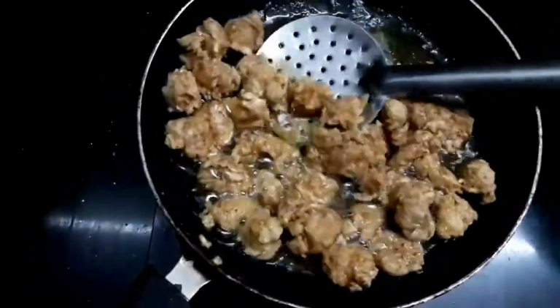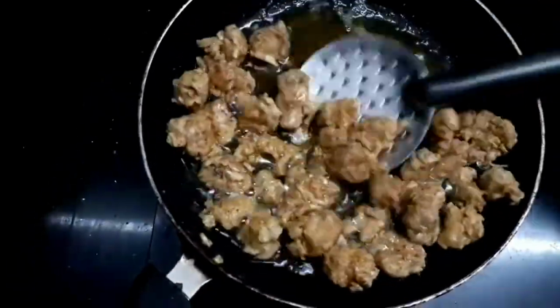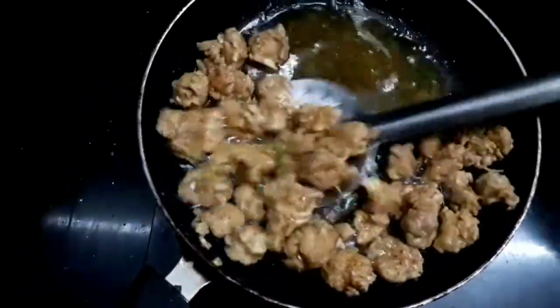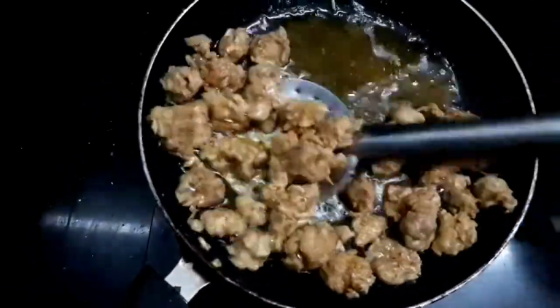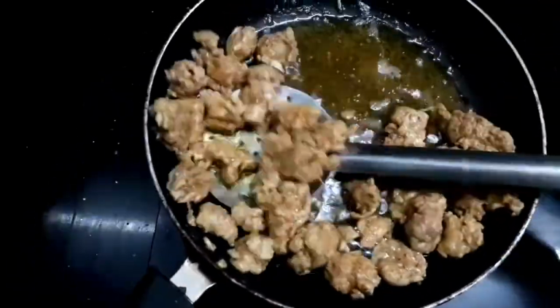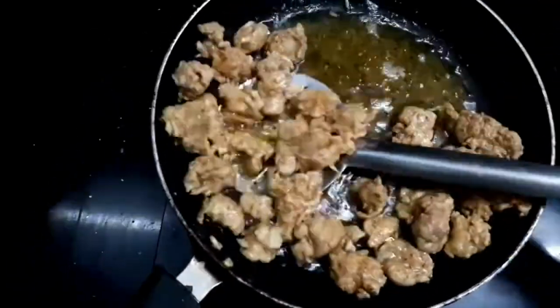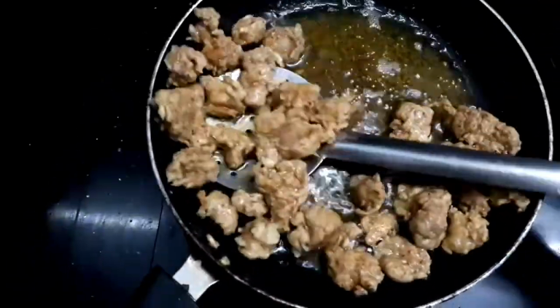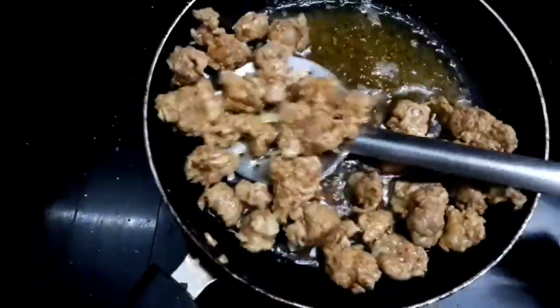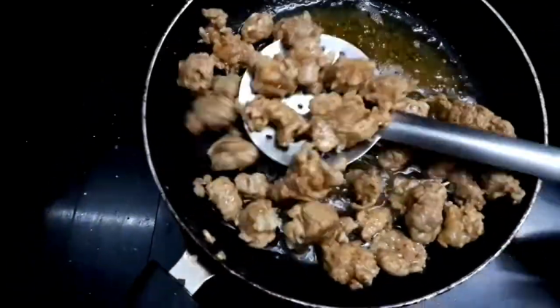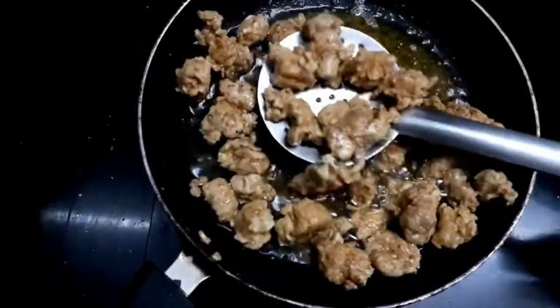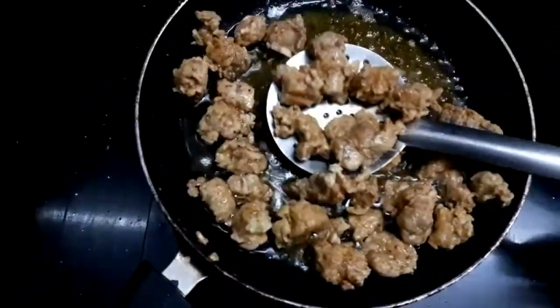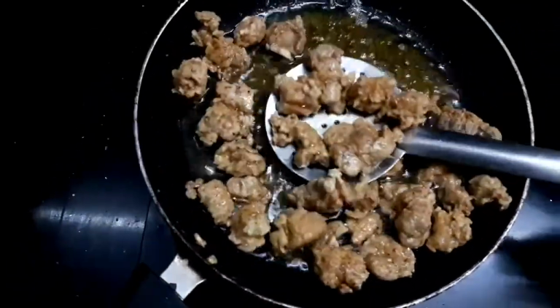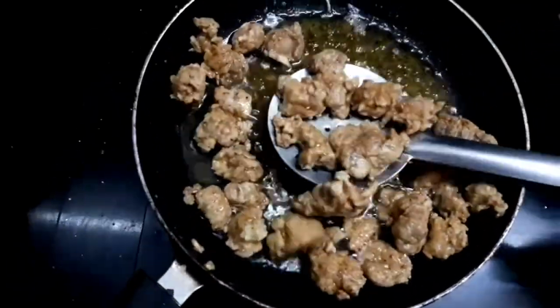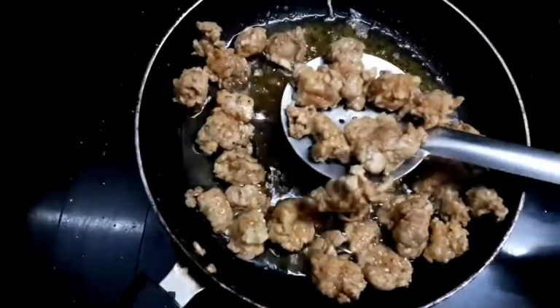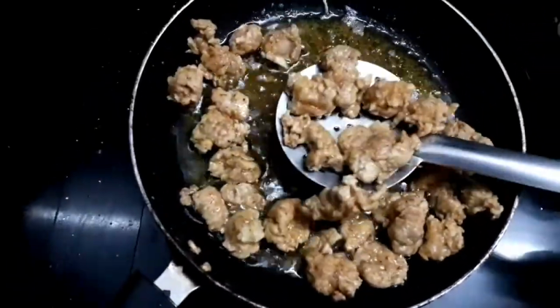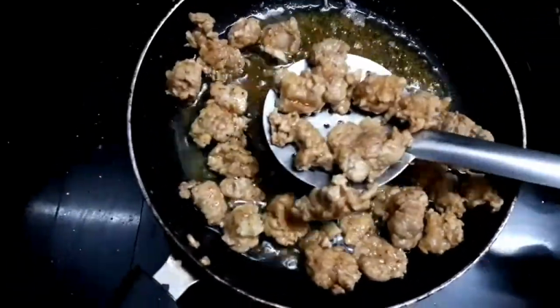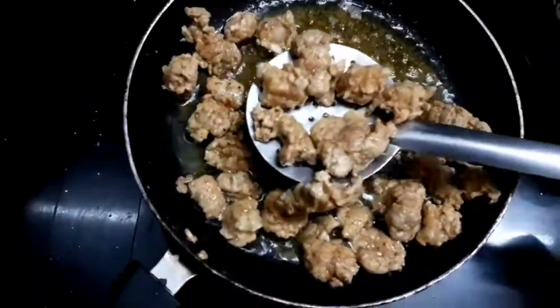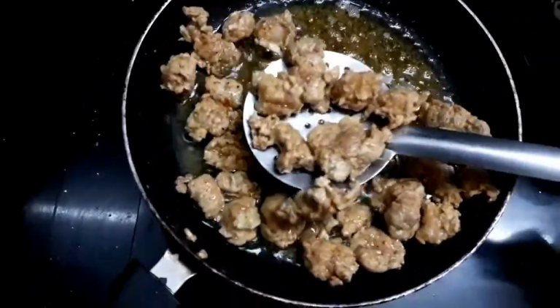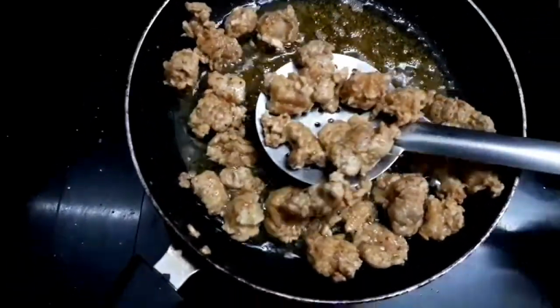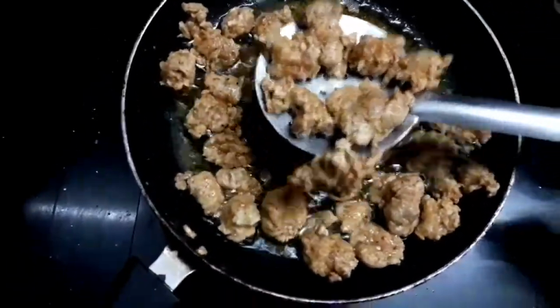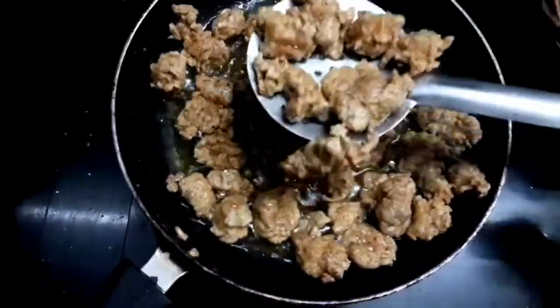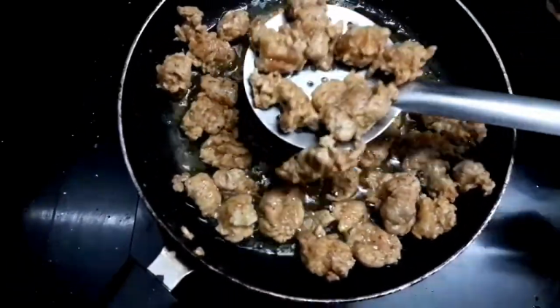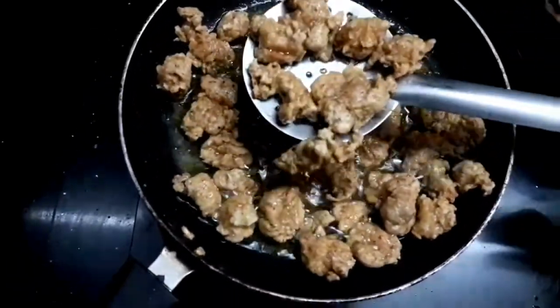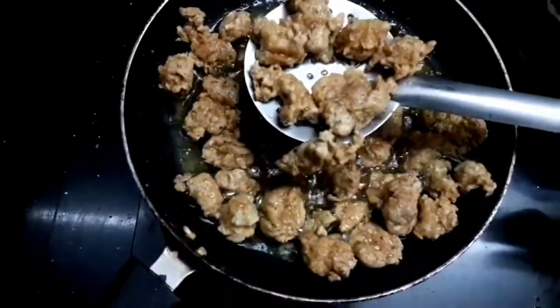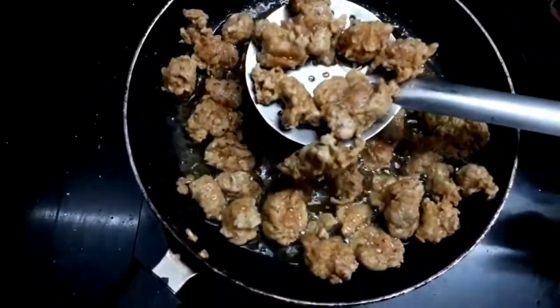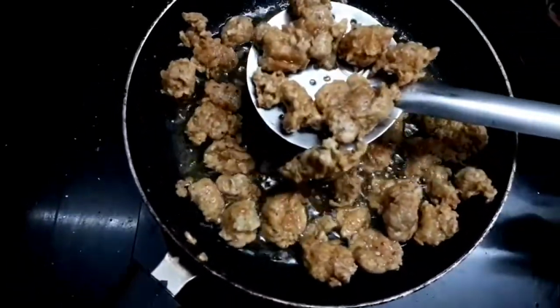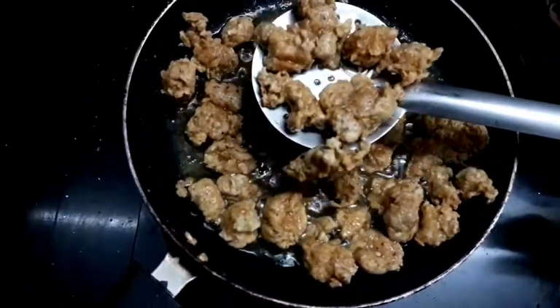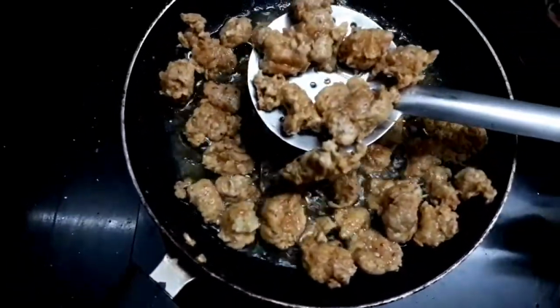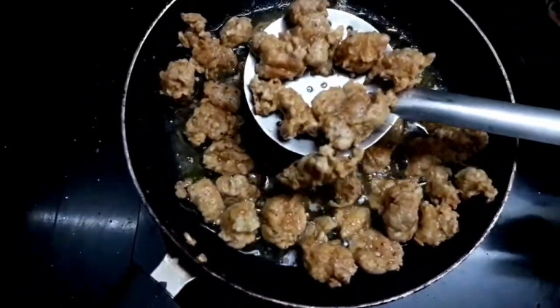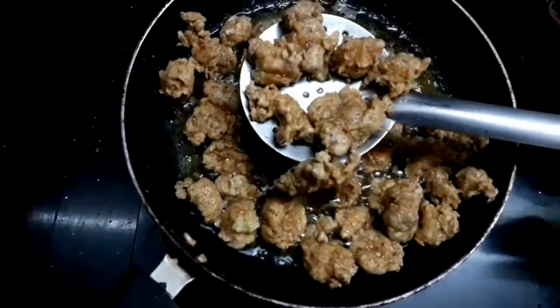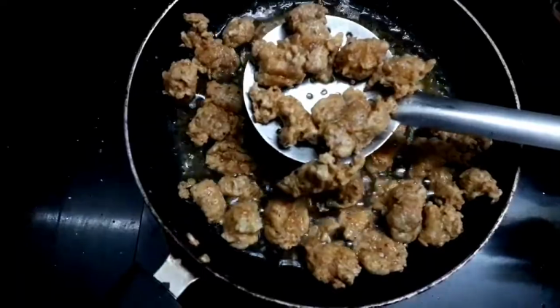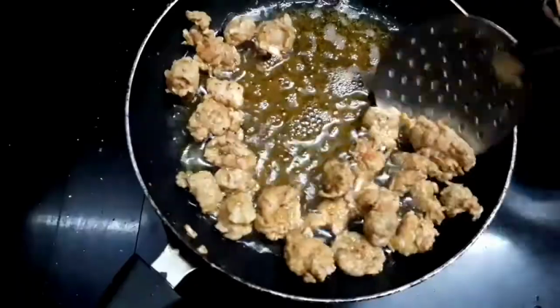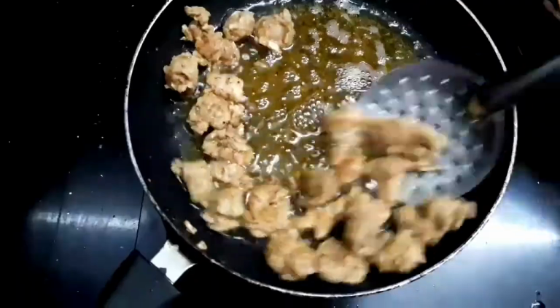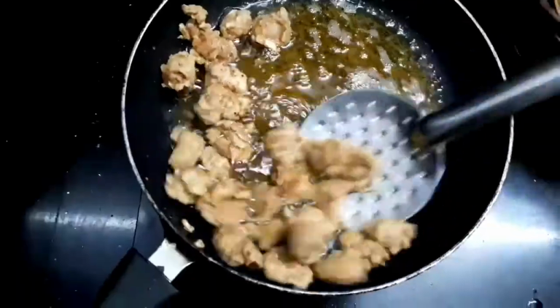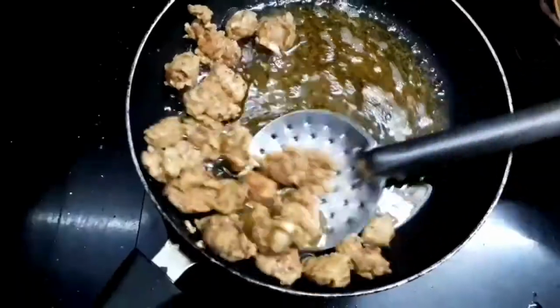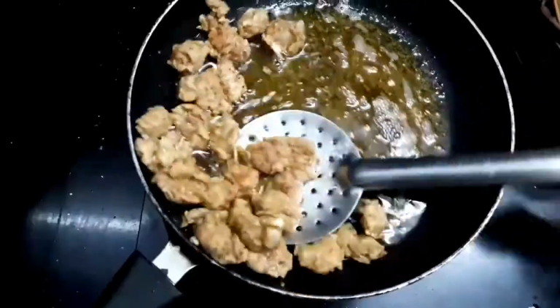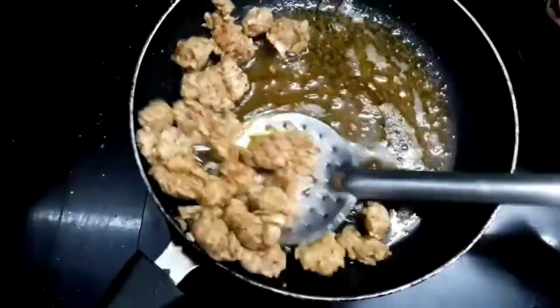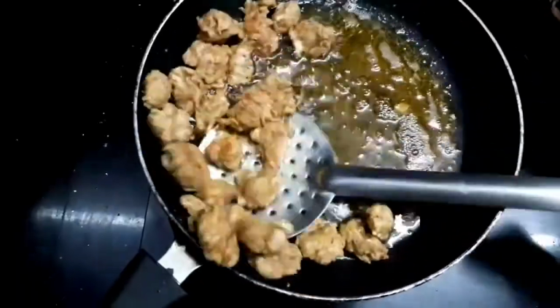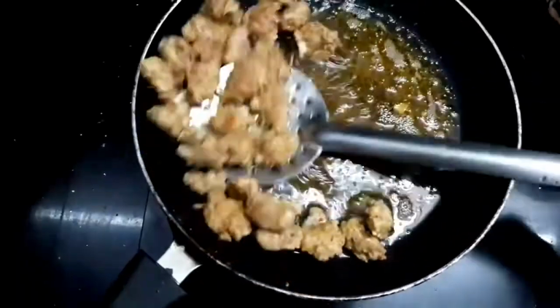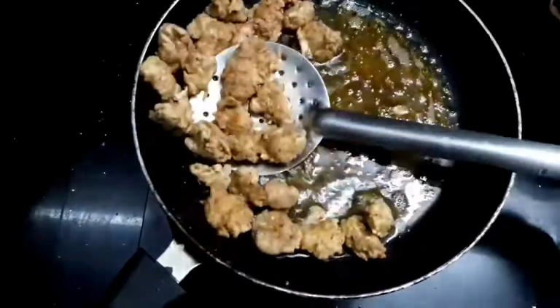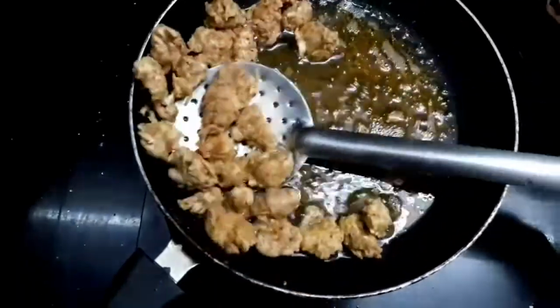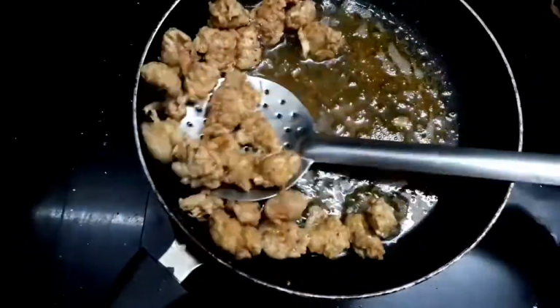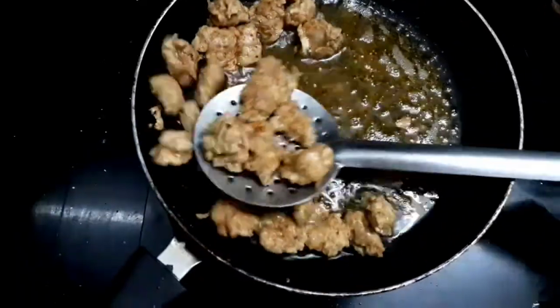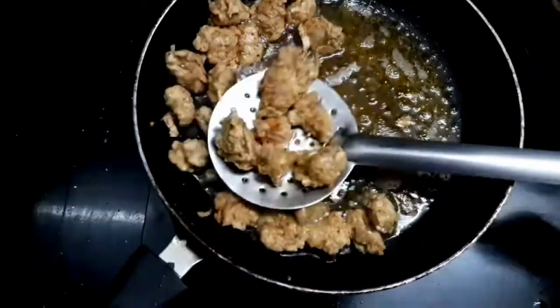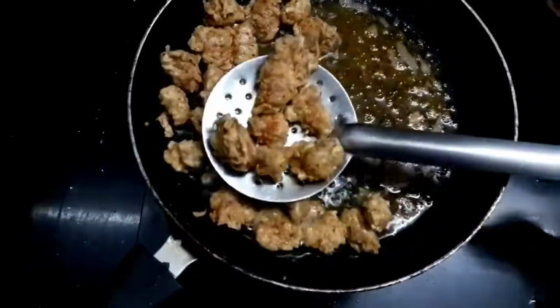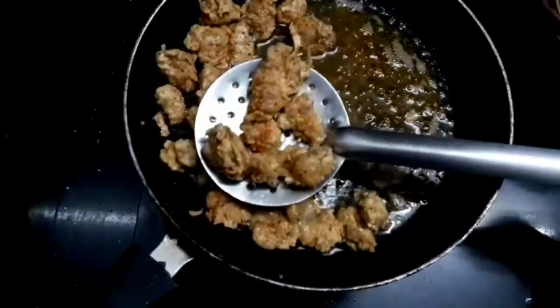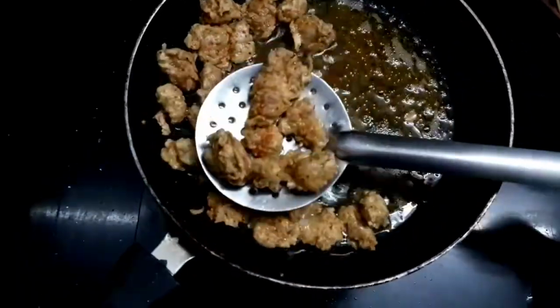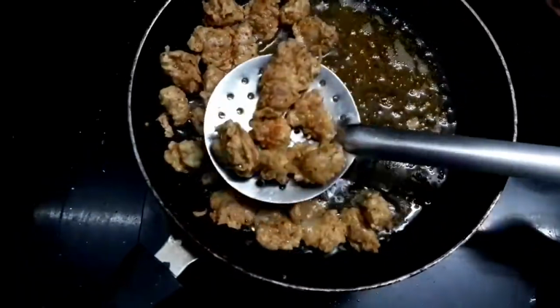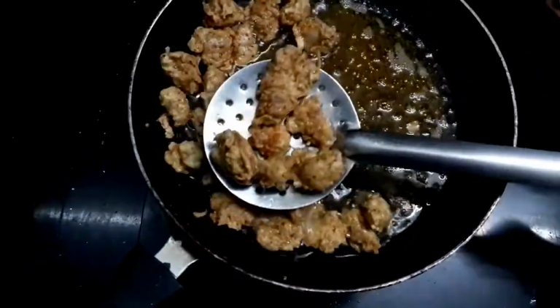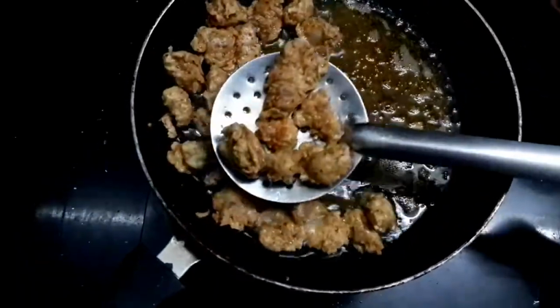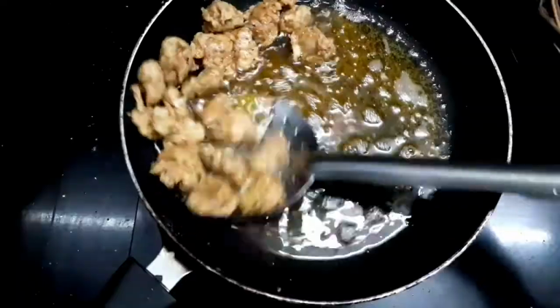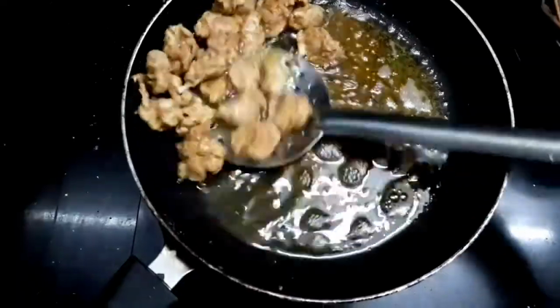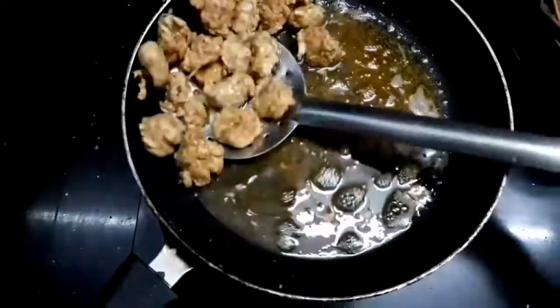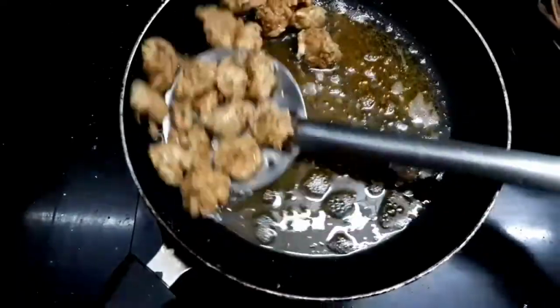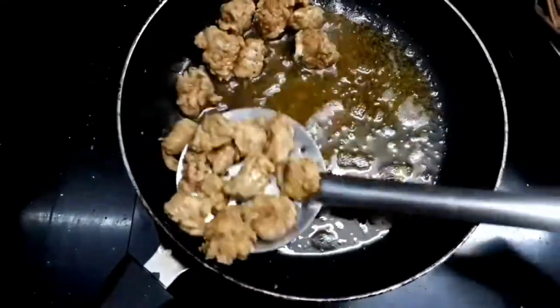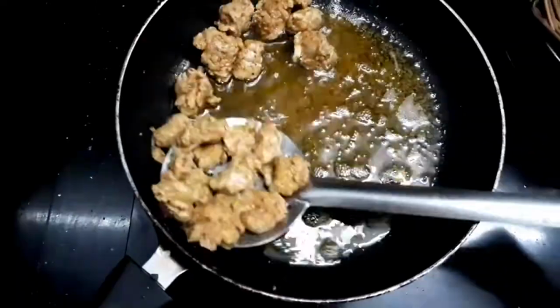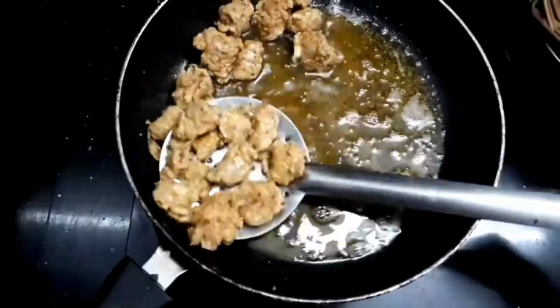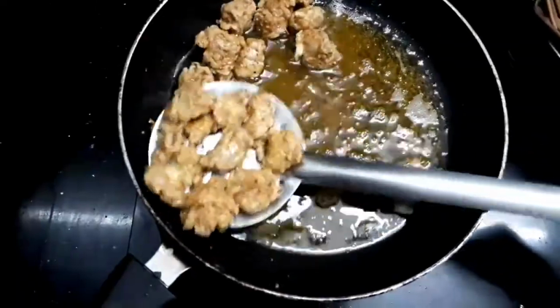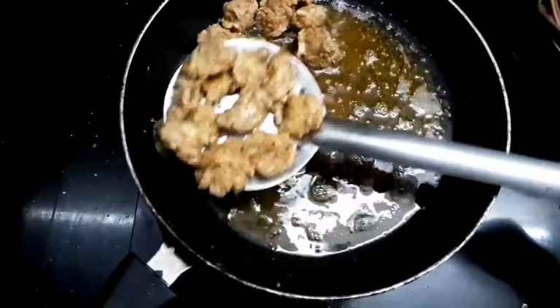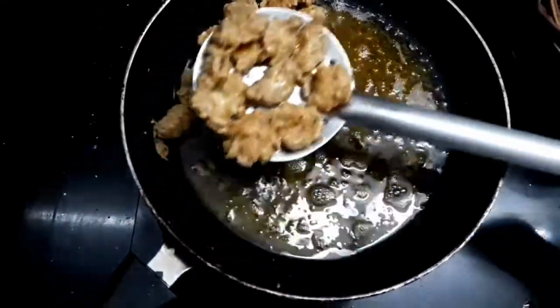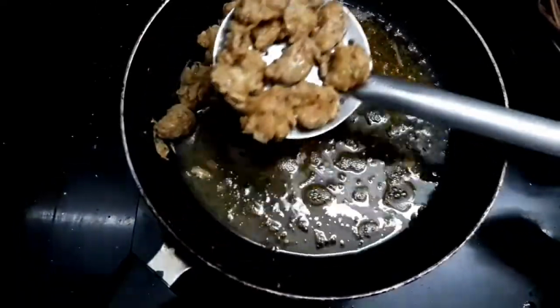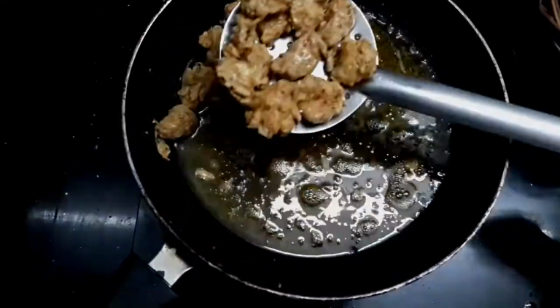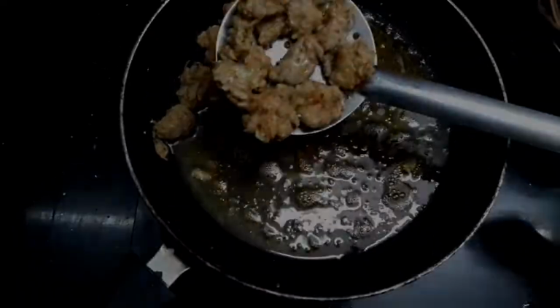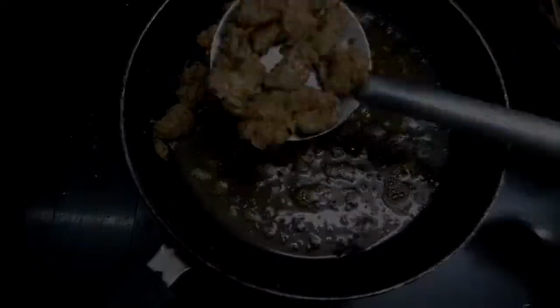We are ready to try the KFC style popcorn chicken. We will try it and taste it.